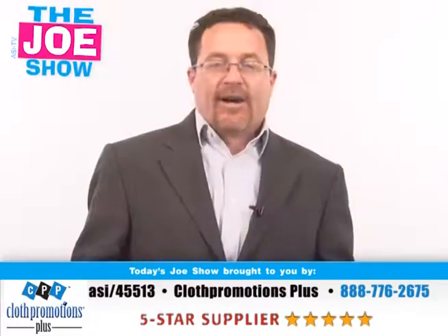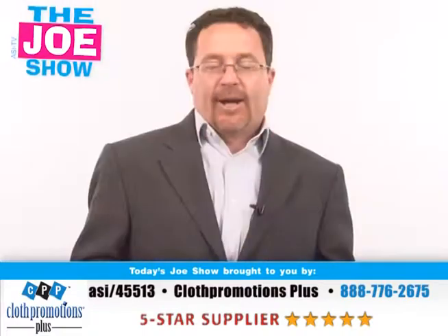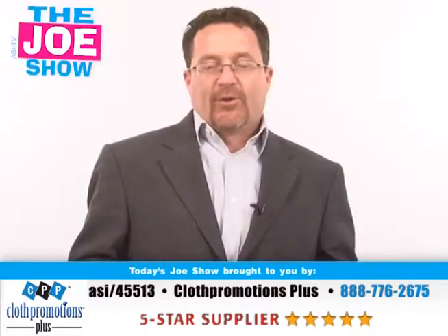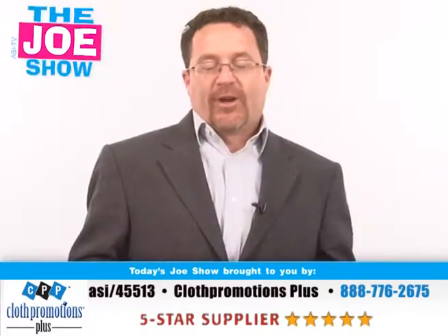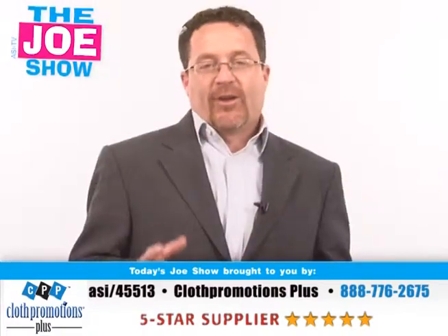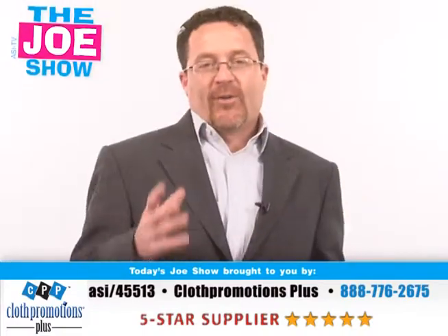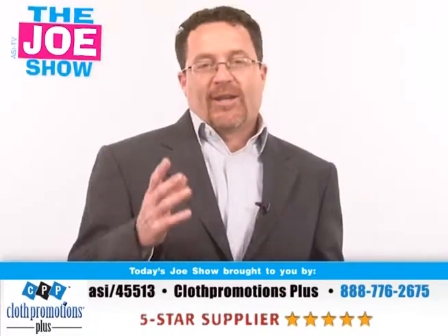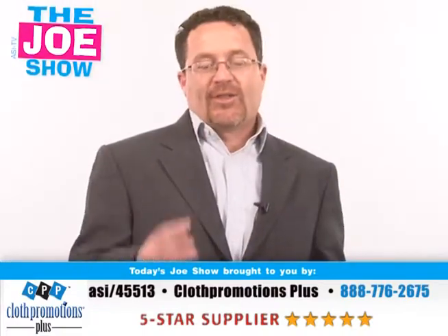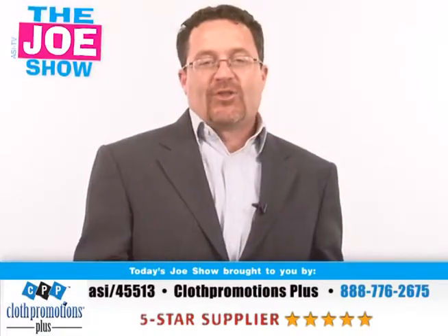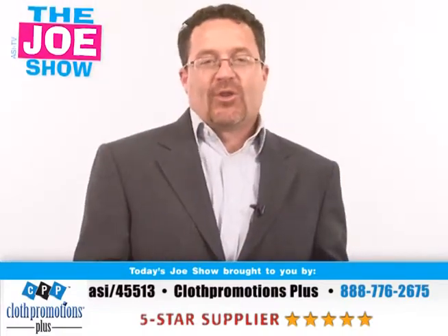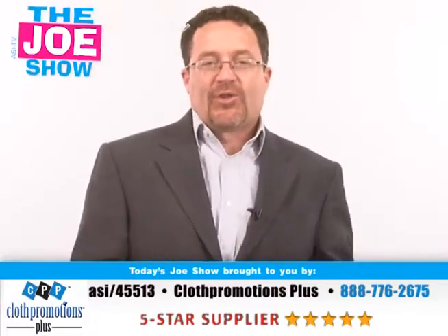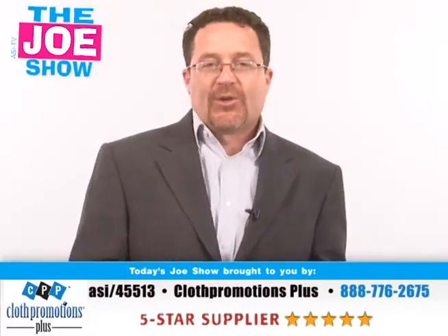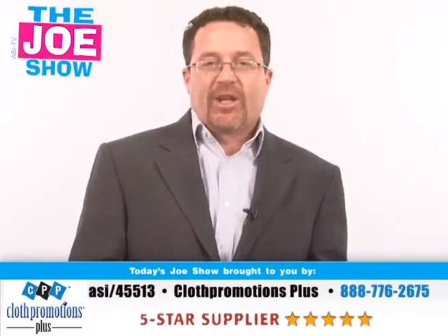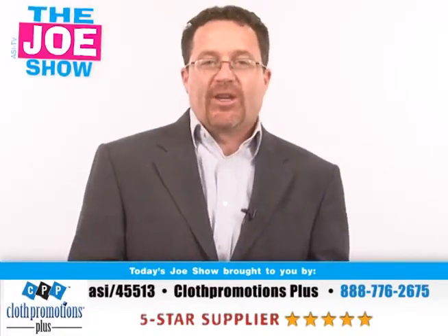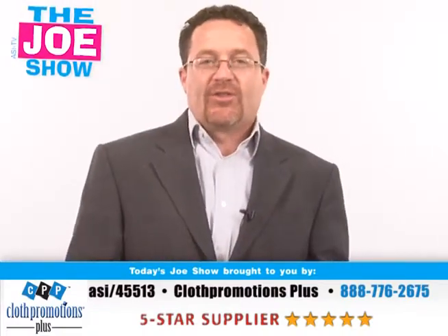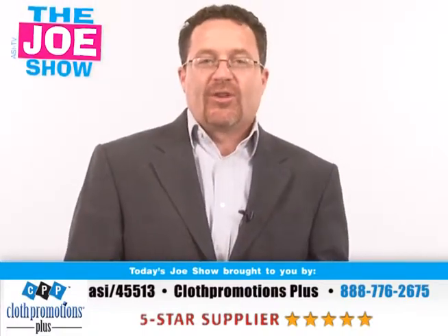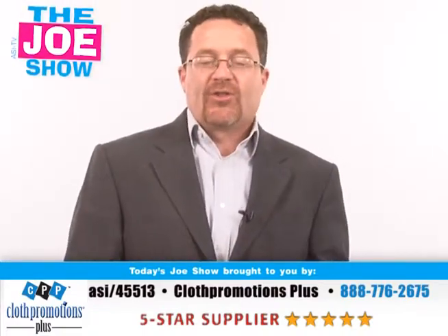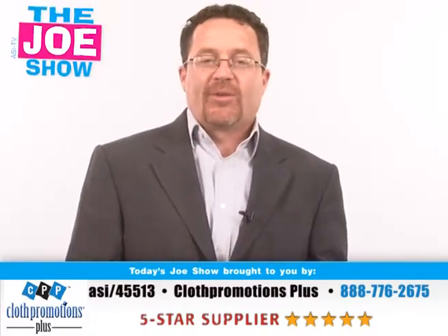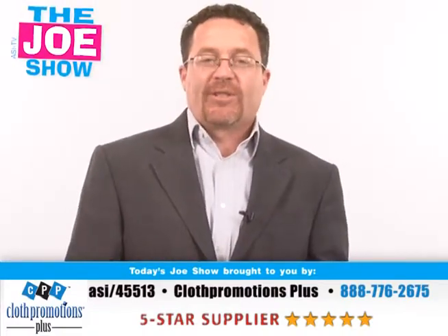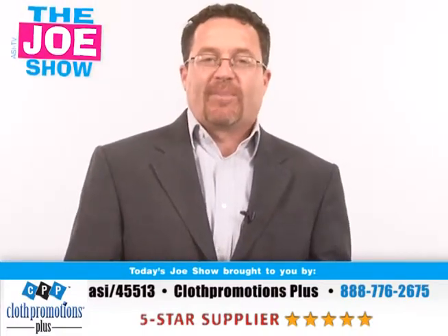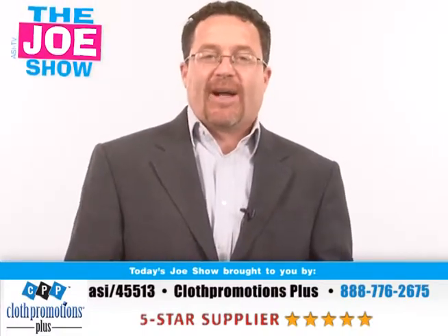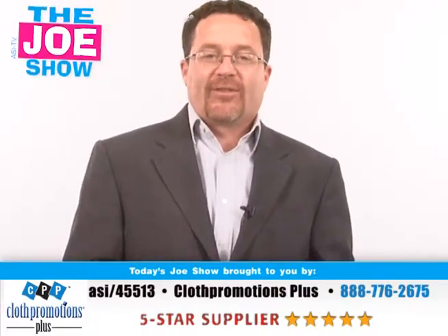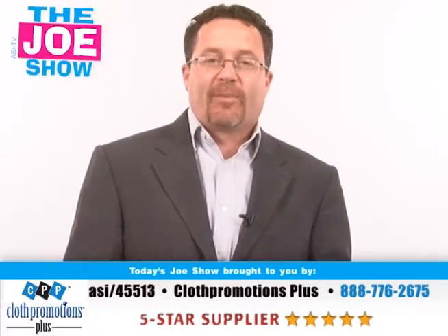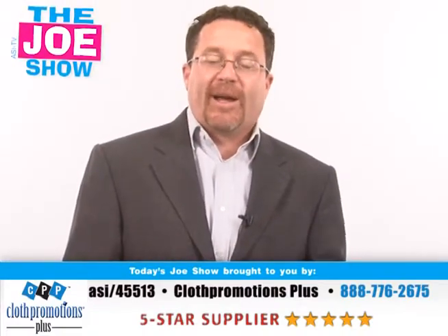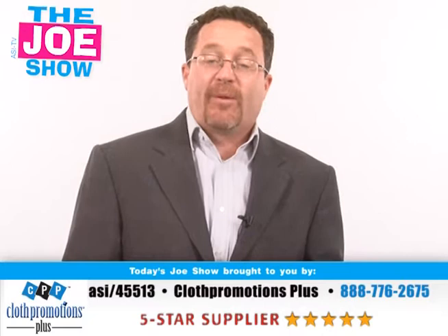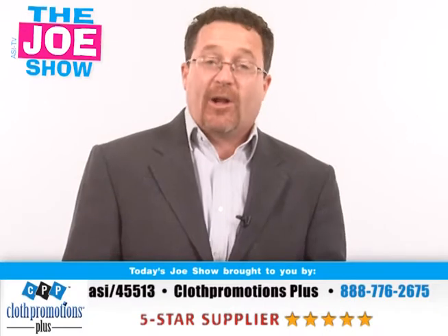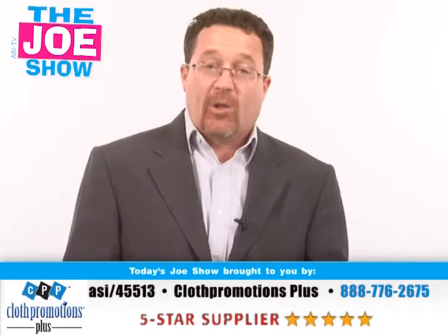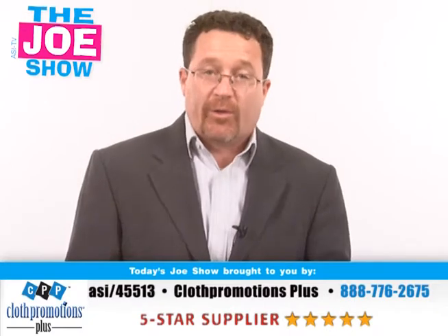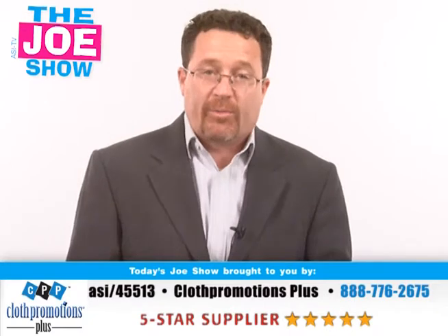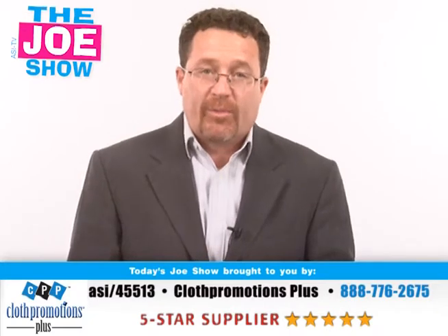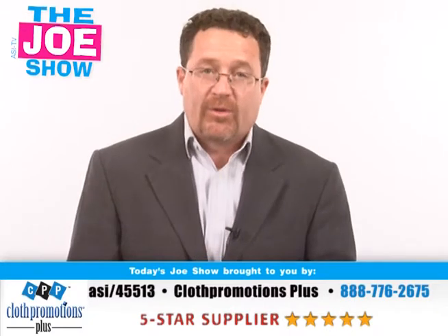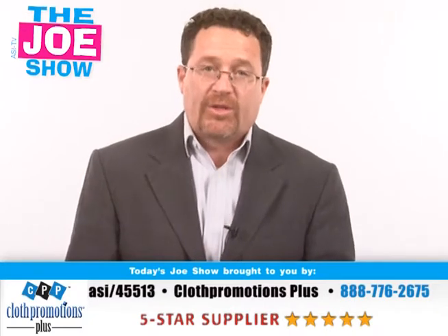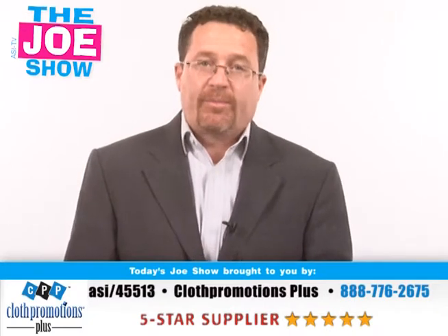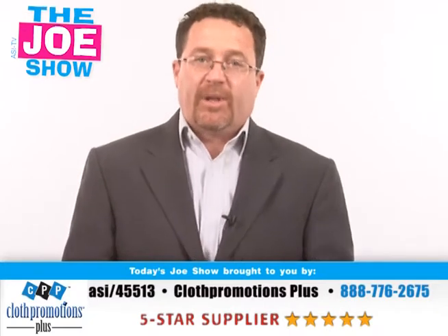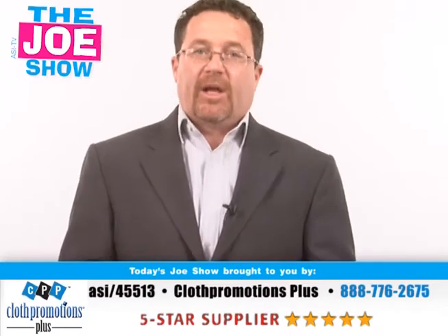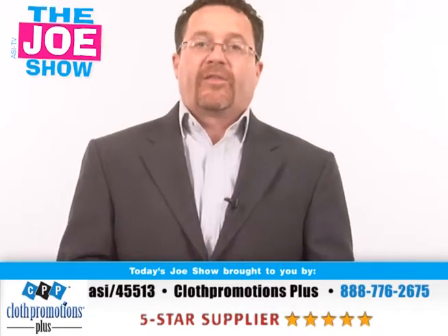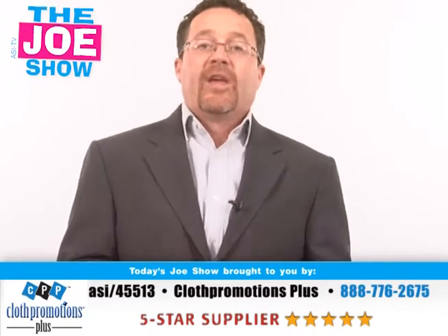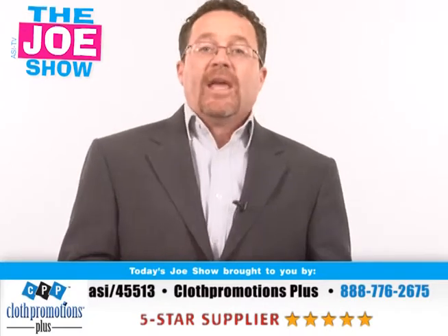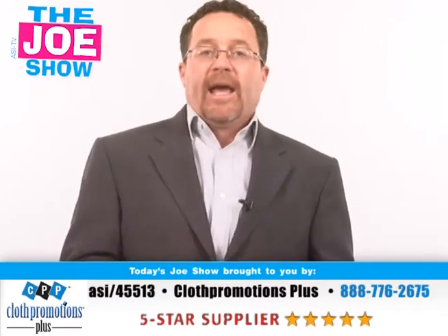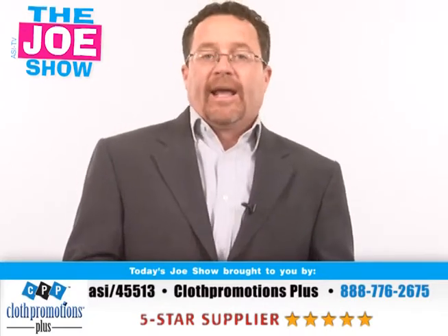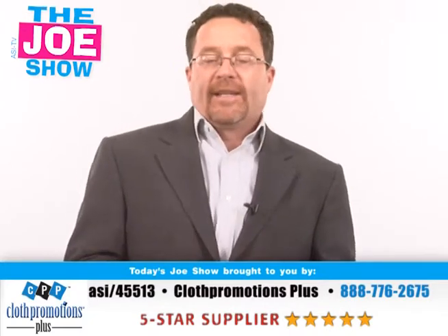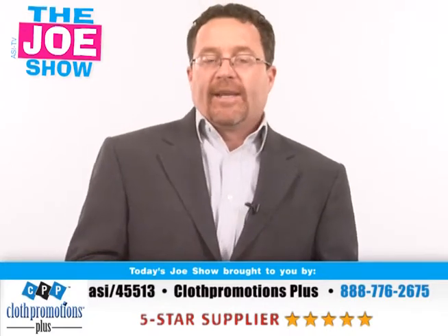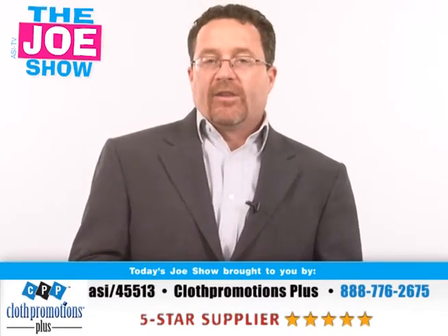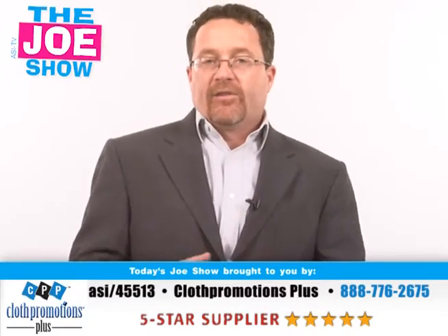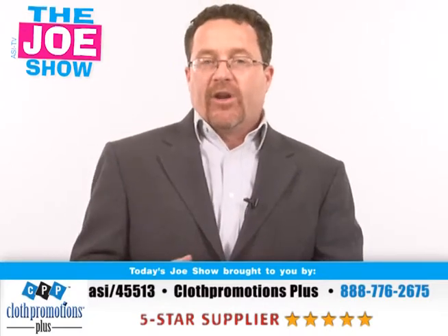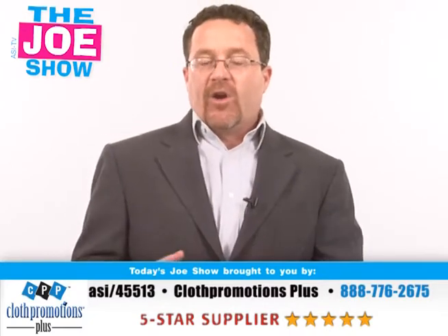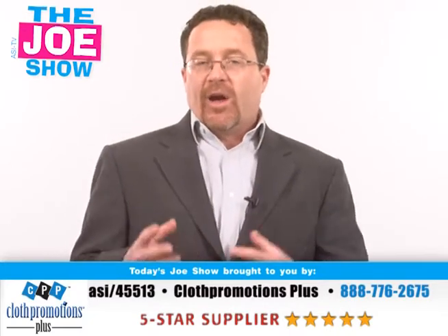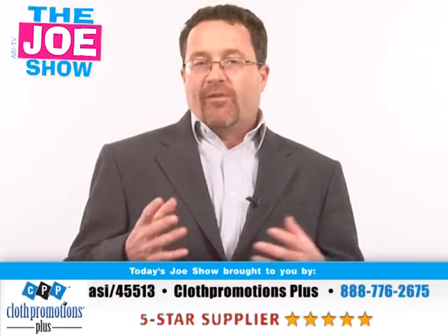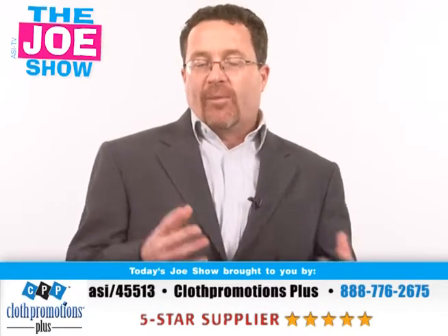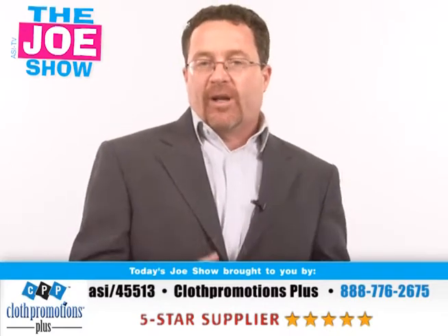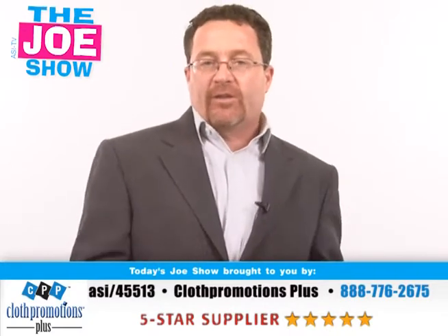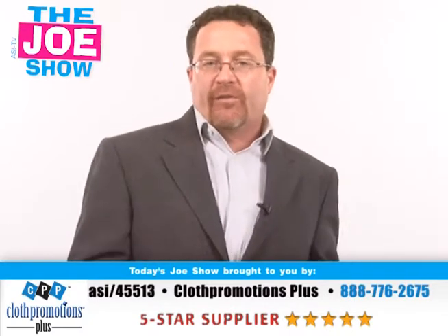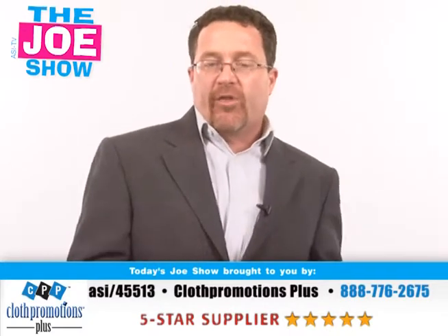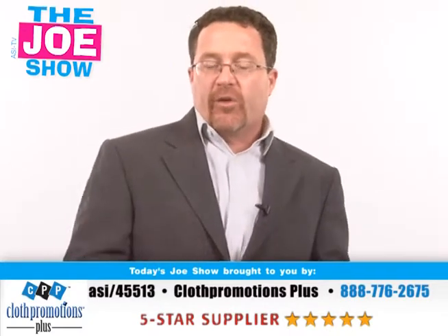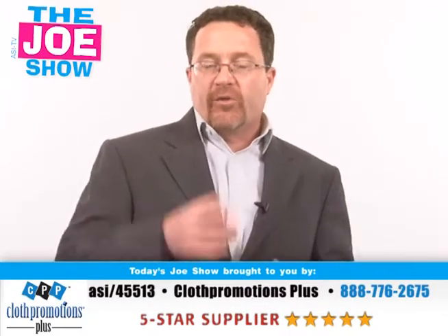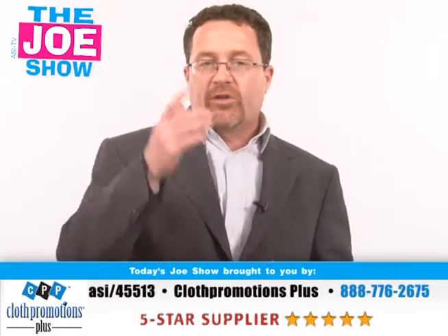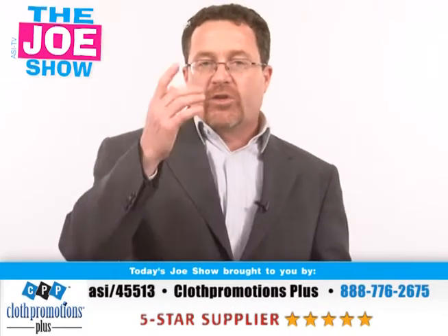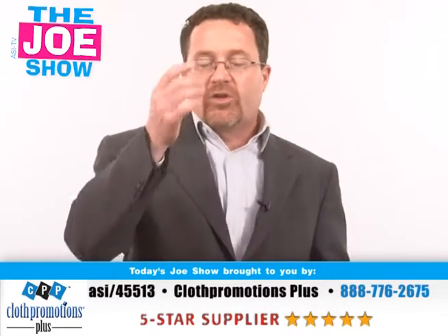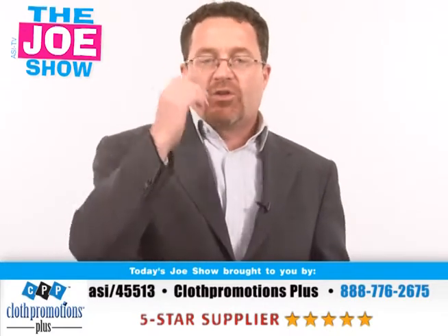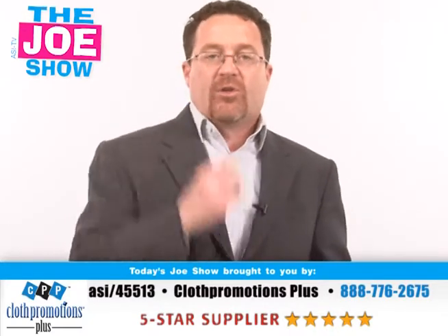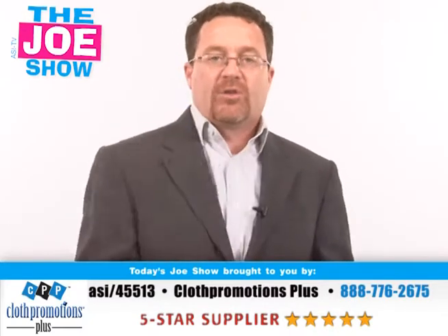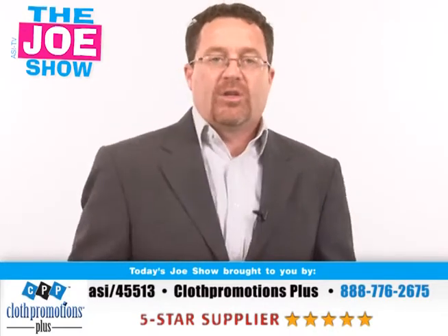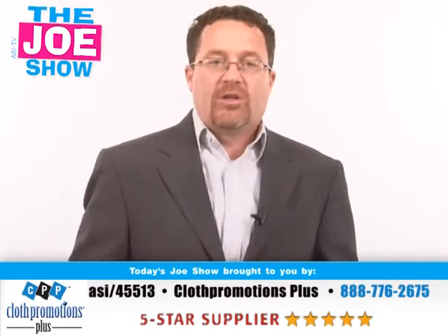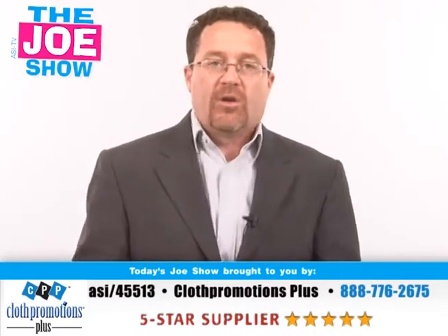I'm Joe Hale, you're watching the Joe Show. Today's Joe Show is sponsored by Cloth Promotion Plus, and at the end of this video I have a product of theirs to show to you.